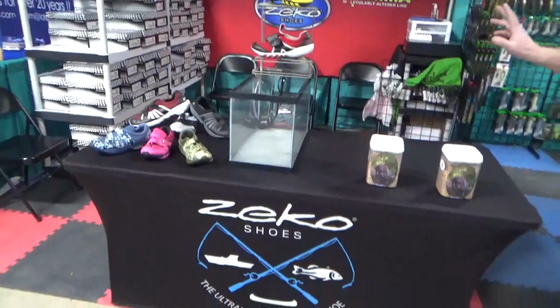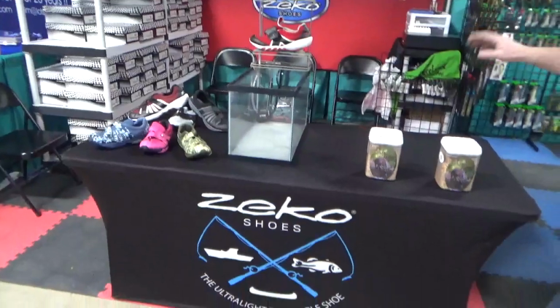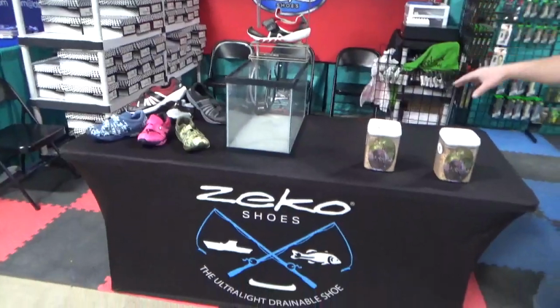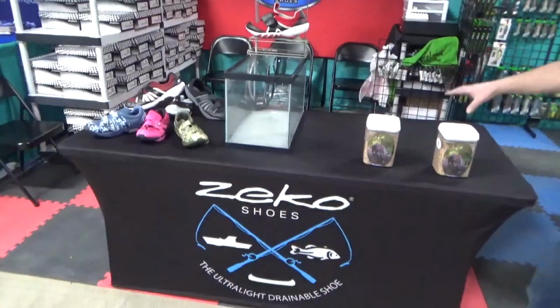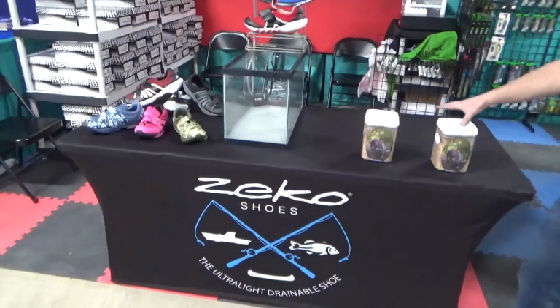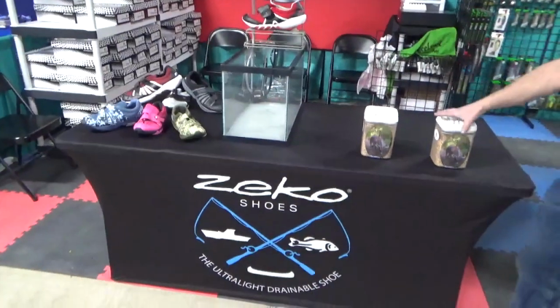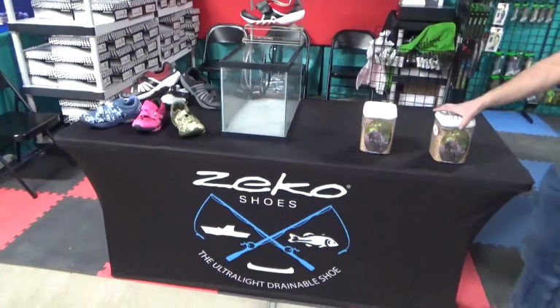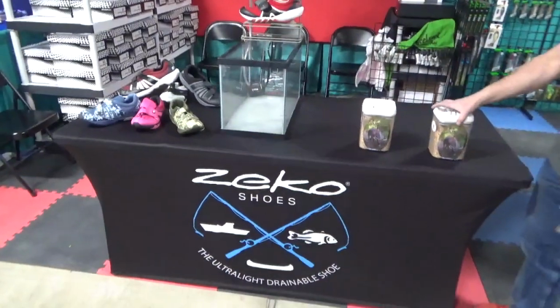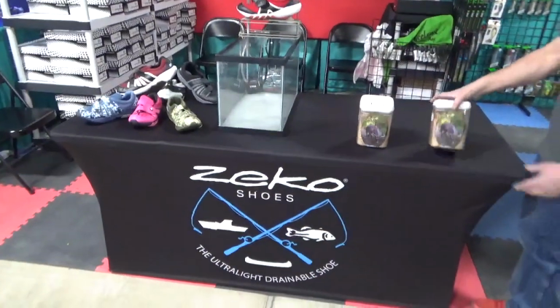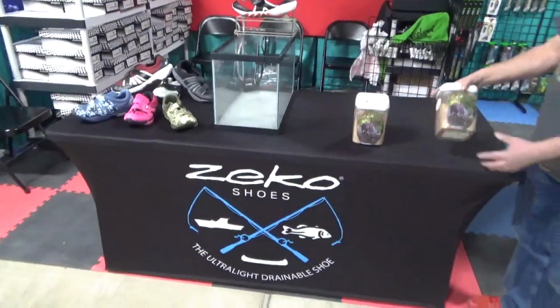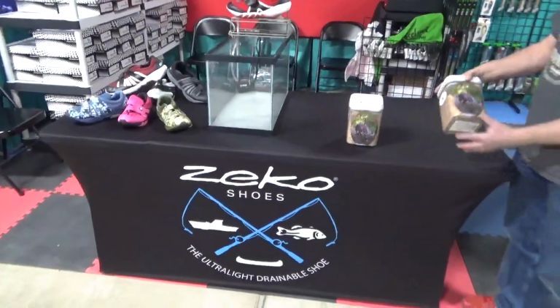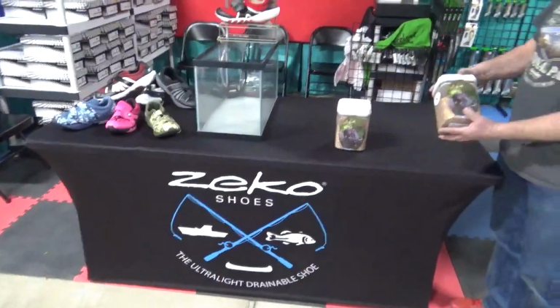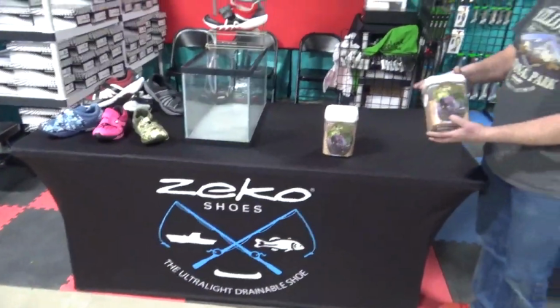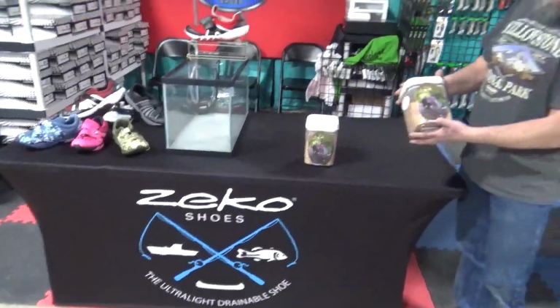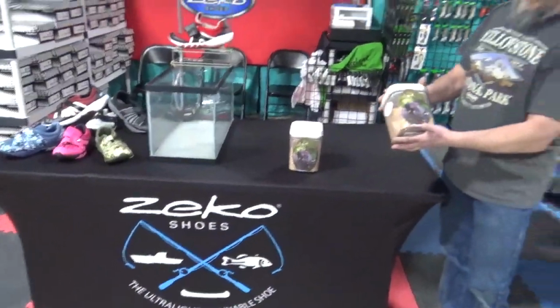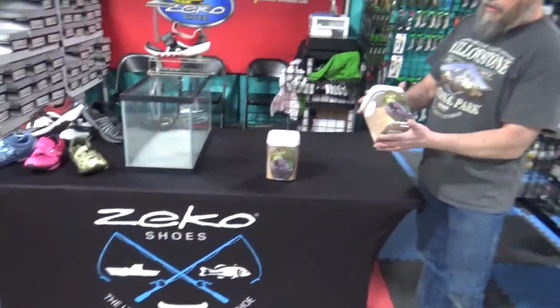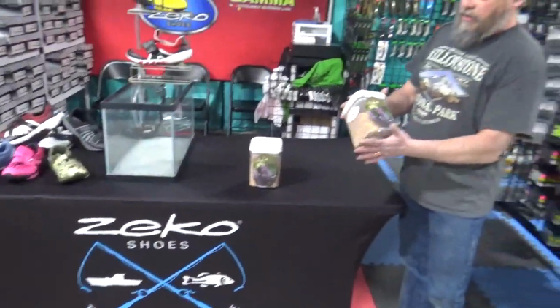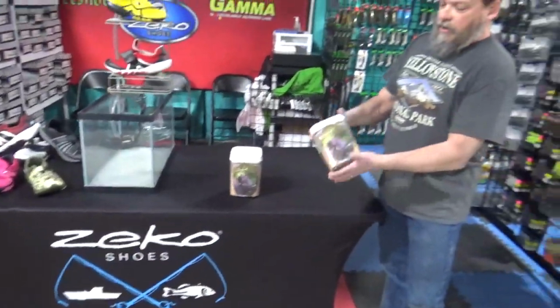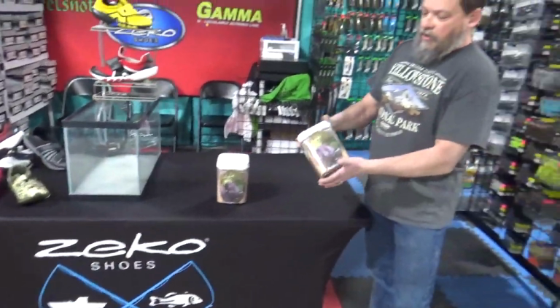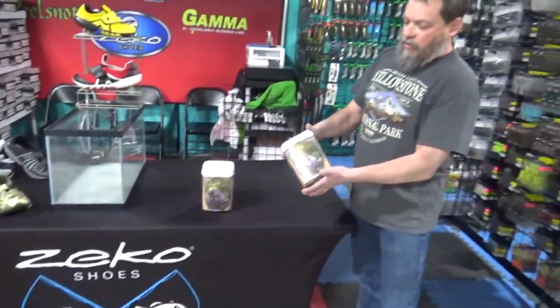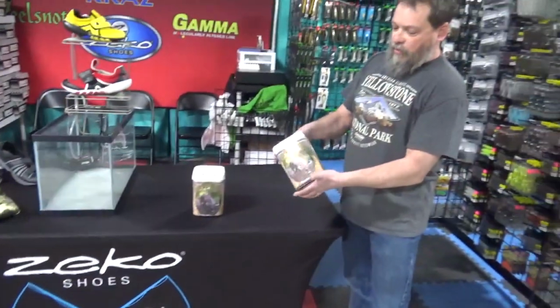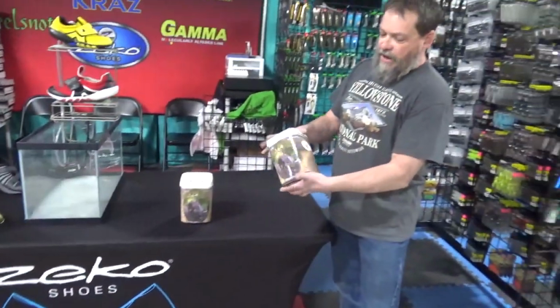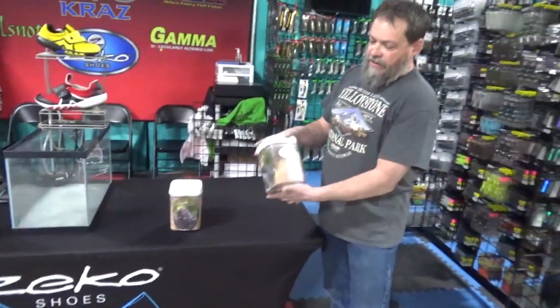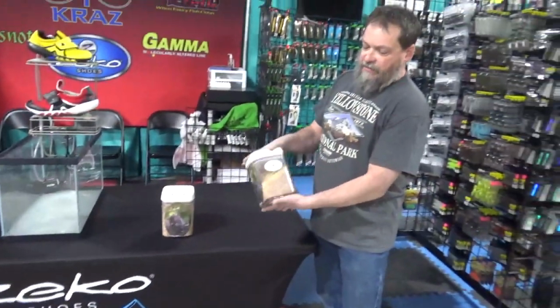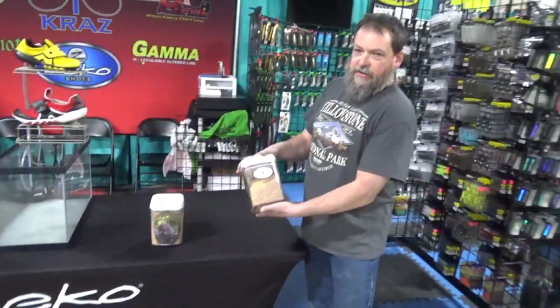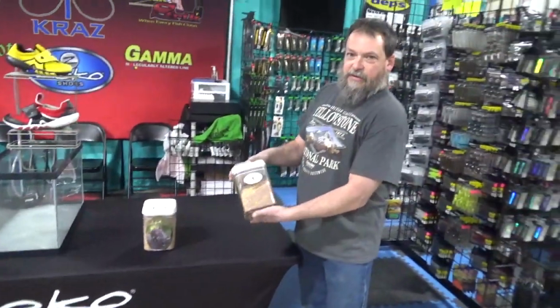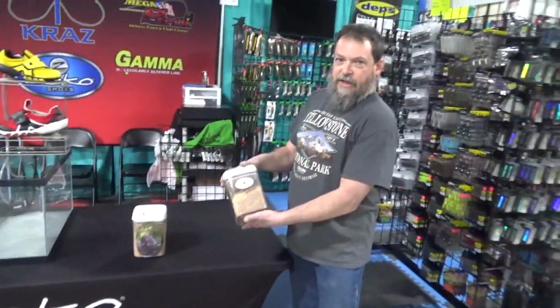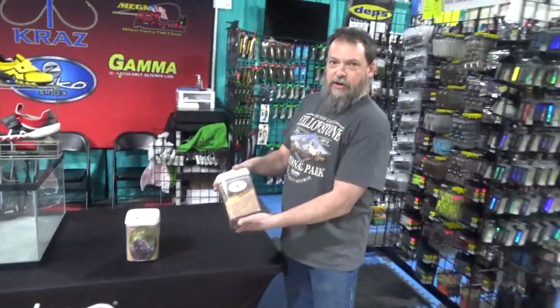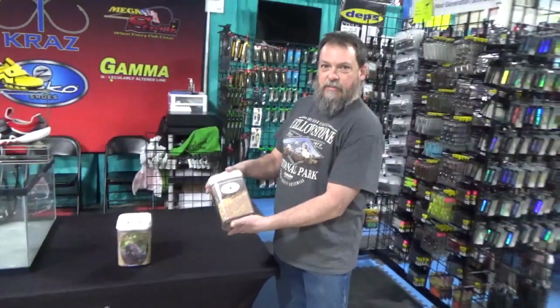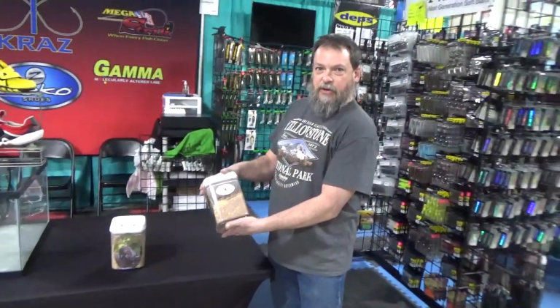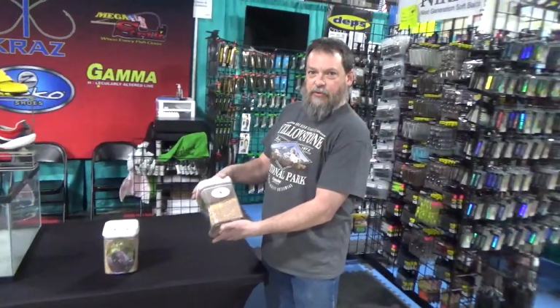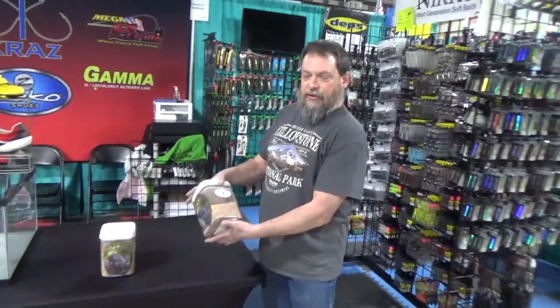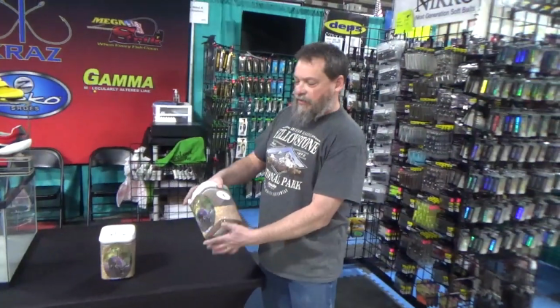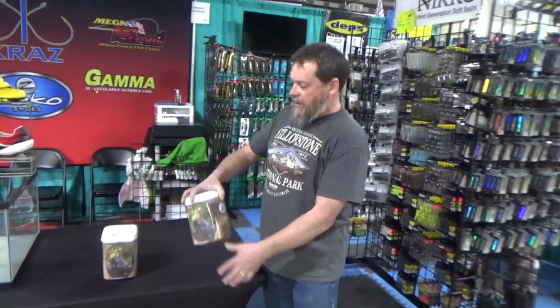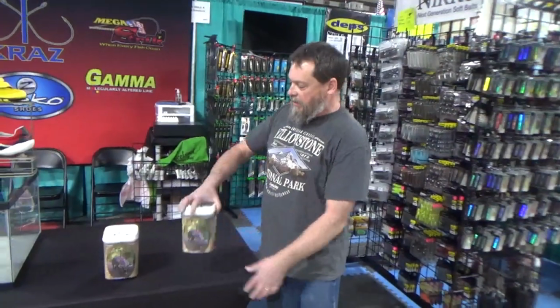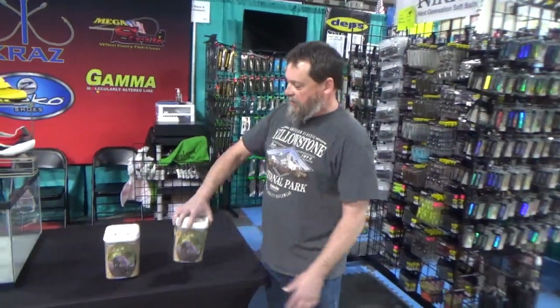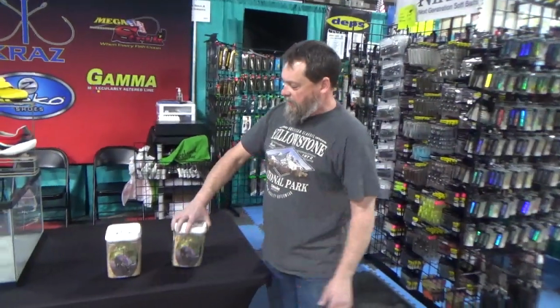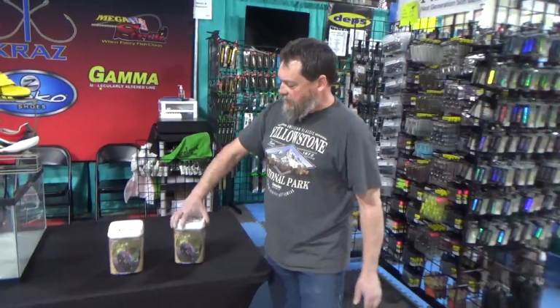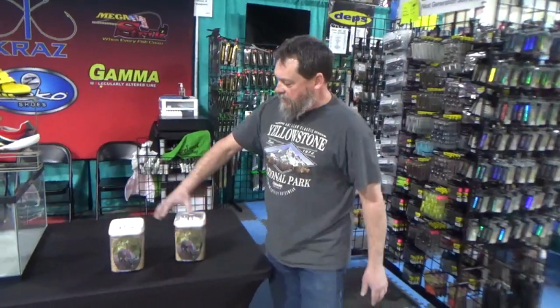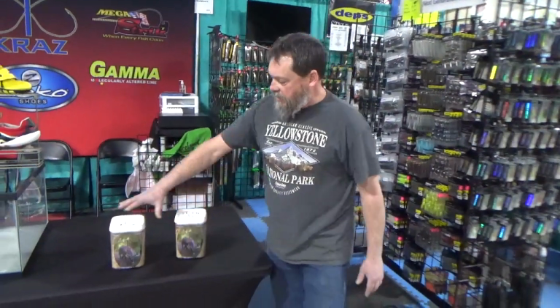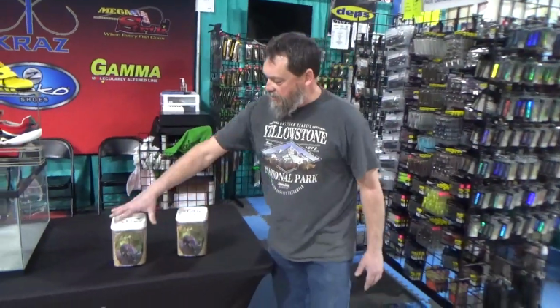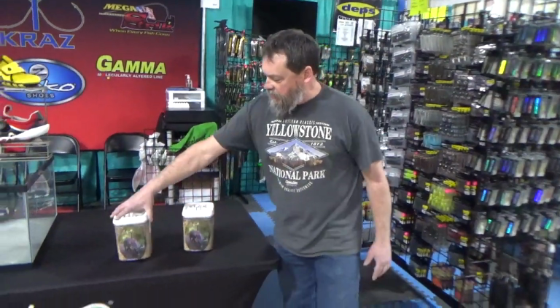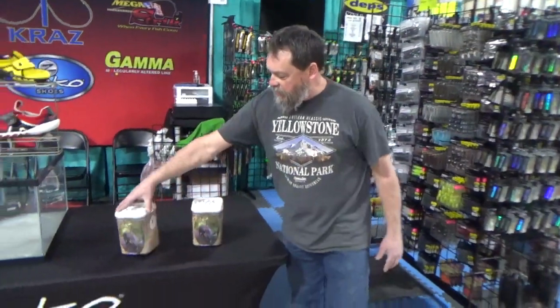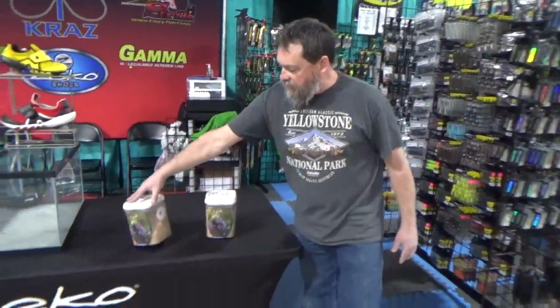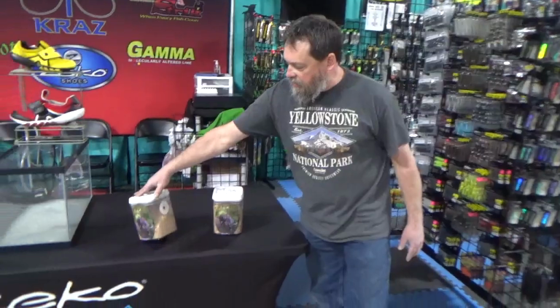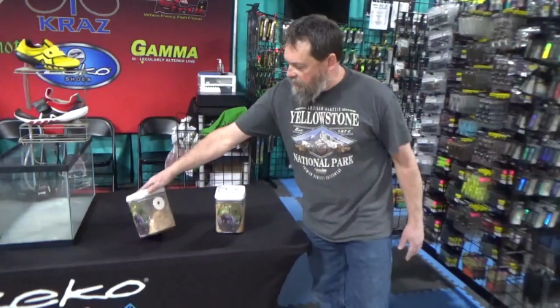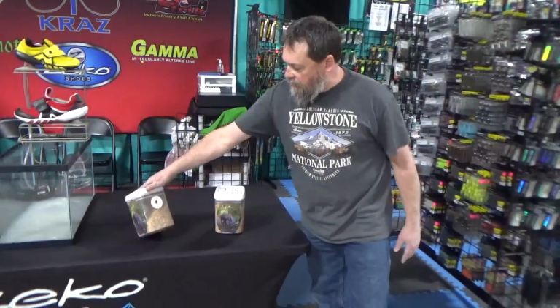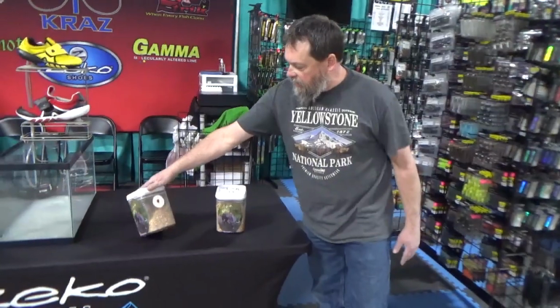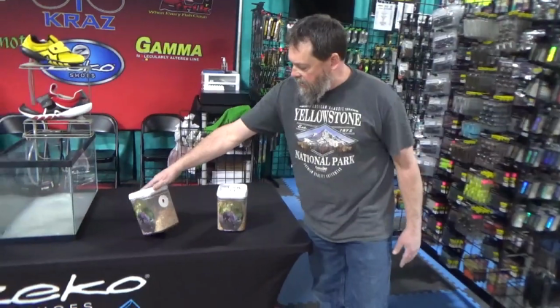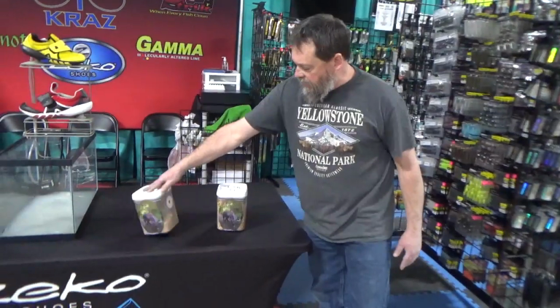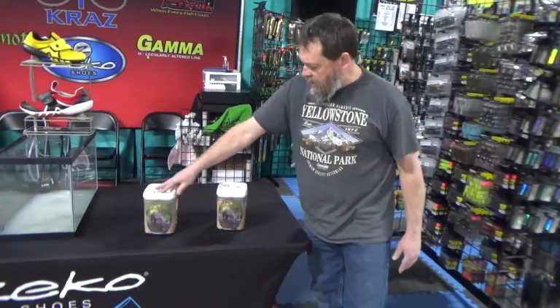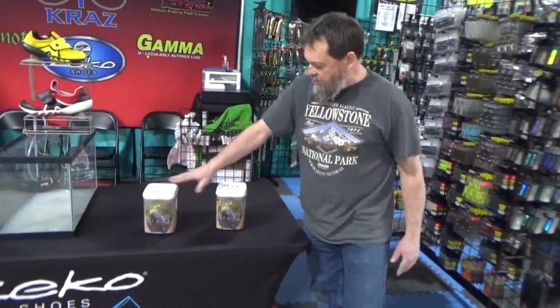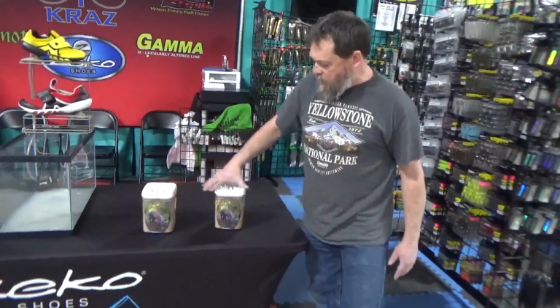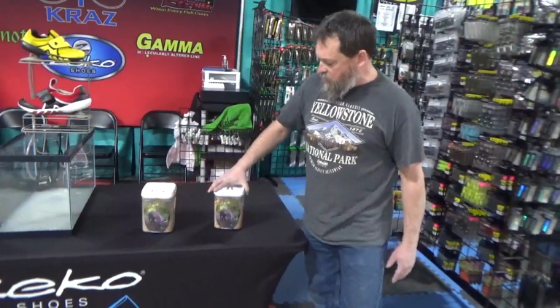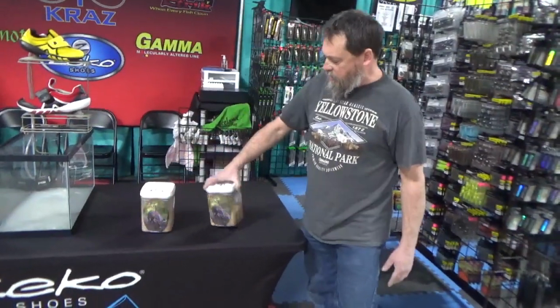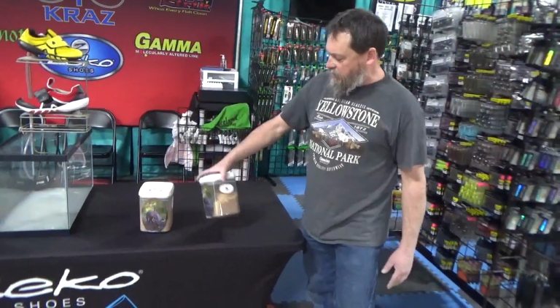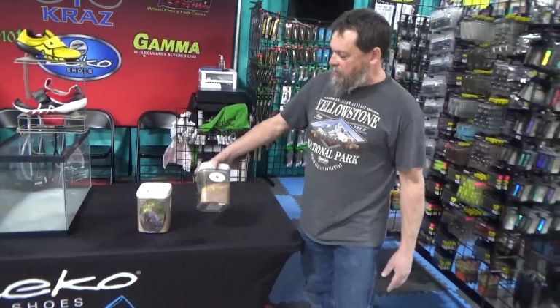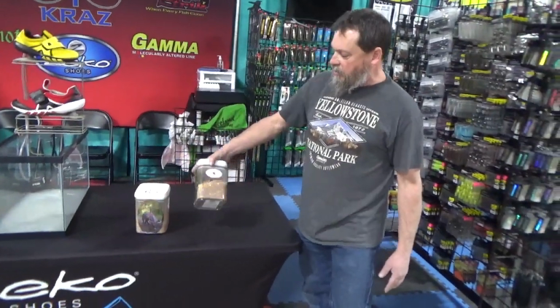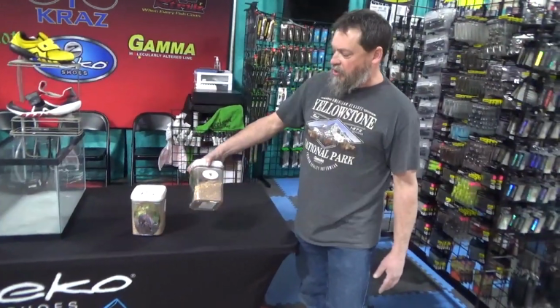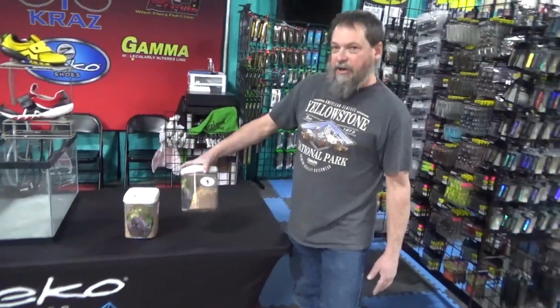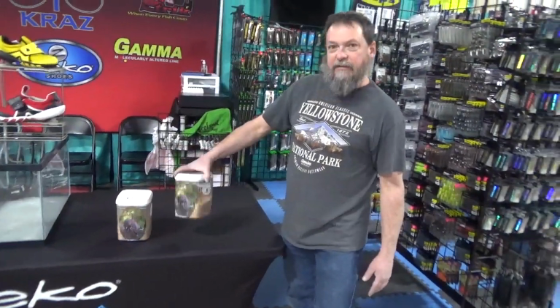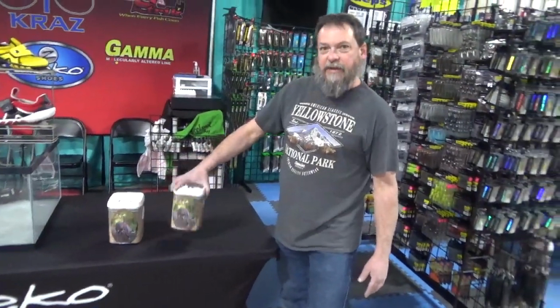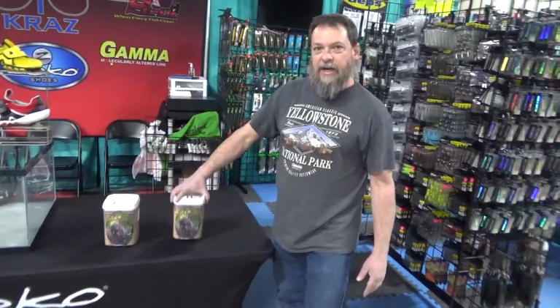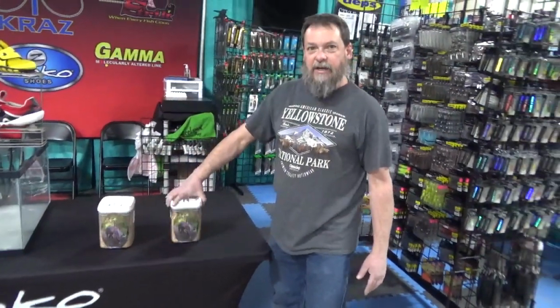We also have our Cray's Deer Mineral Attractant. Comes in Candy Apple, Cherry Vanilla.